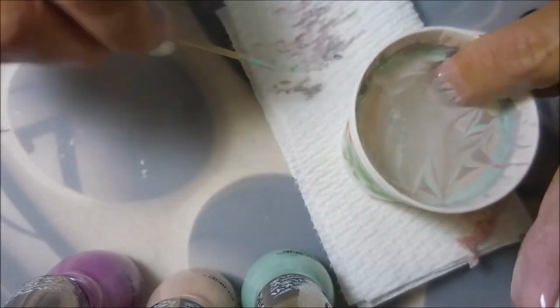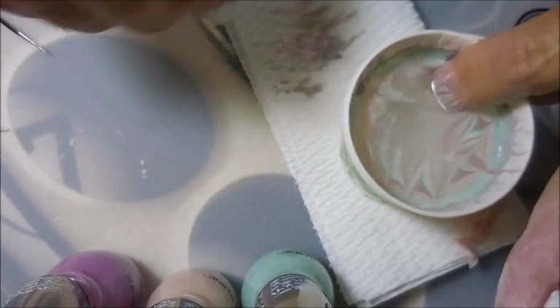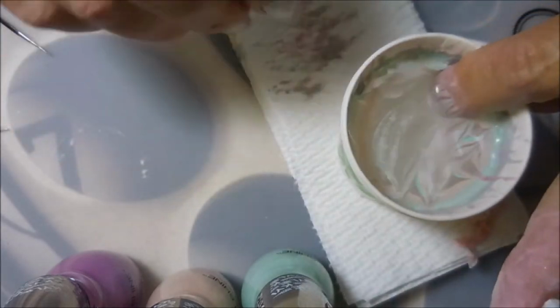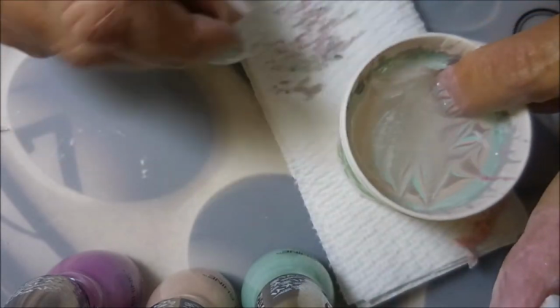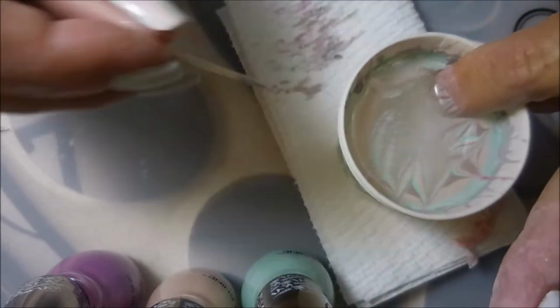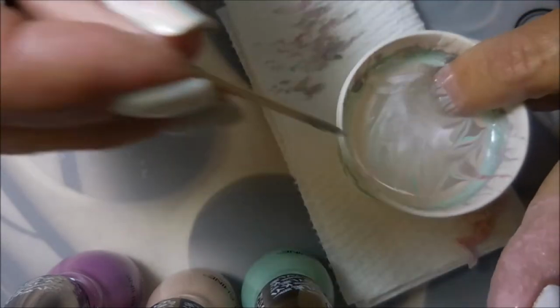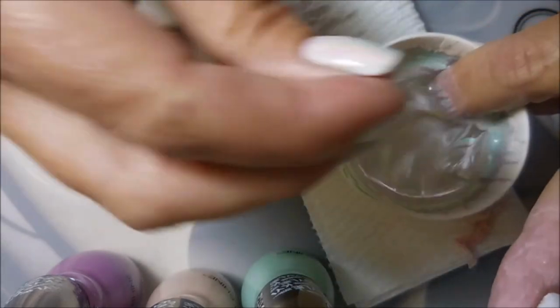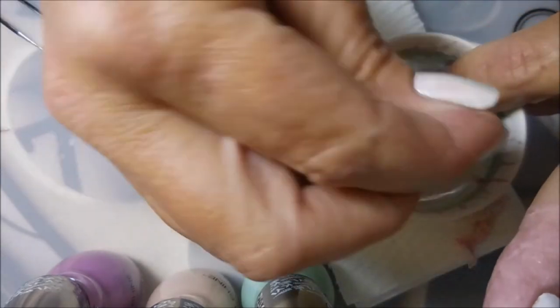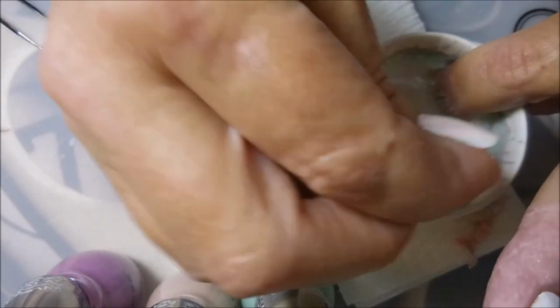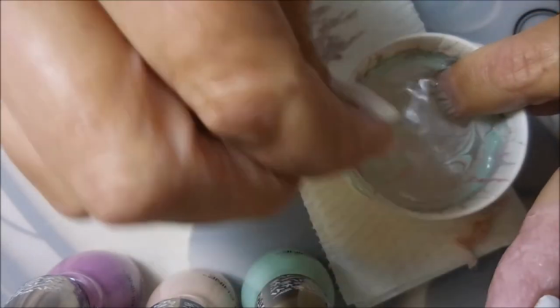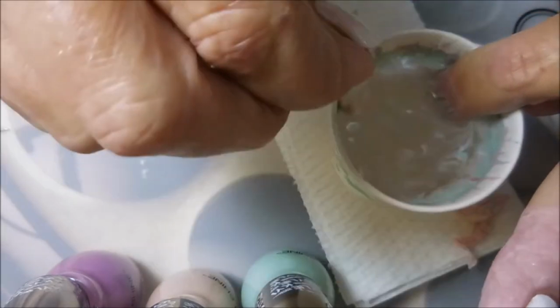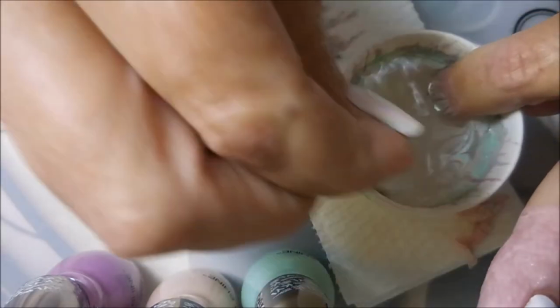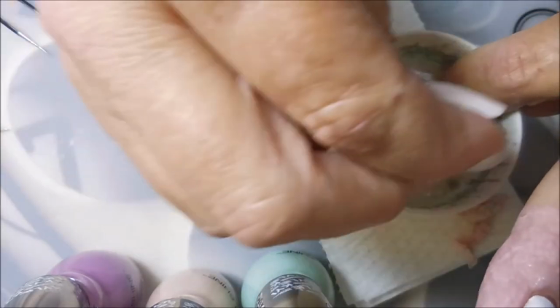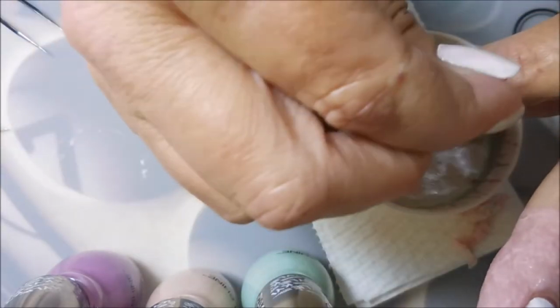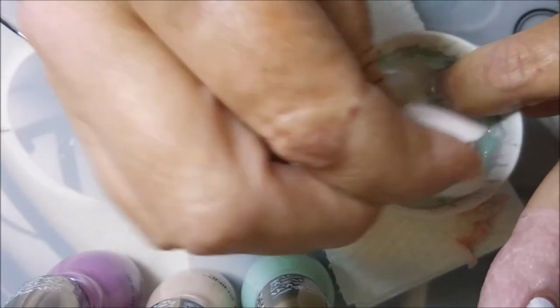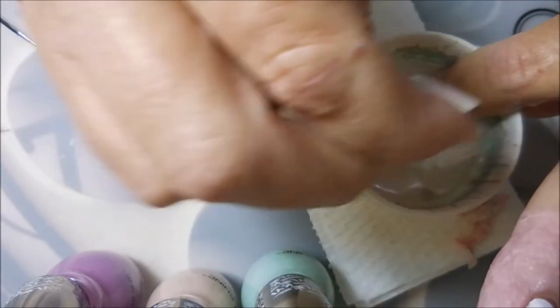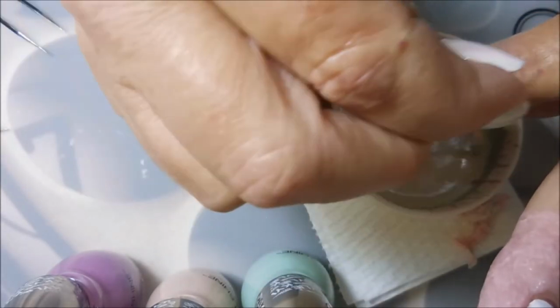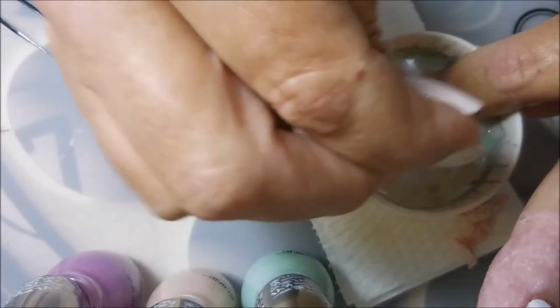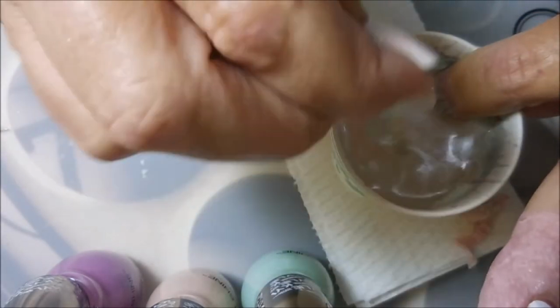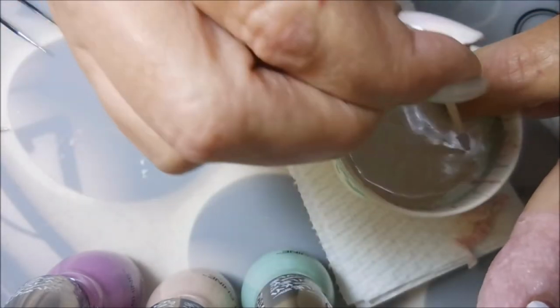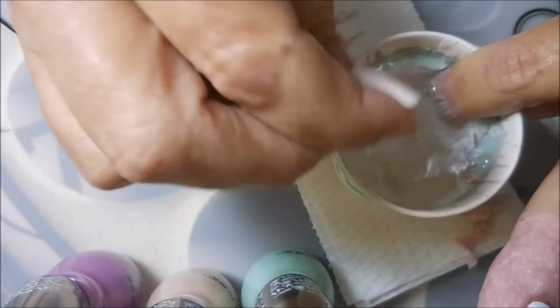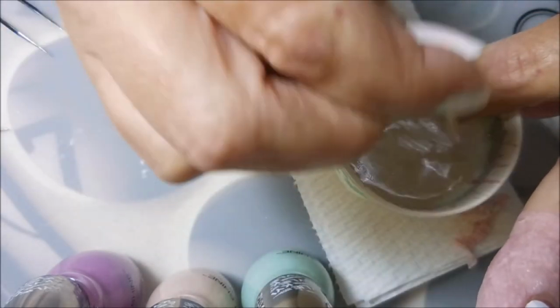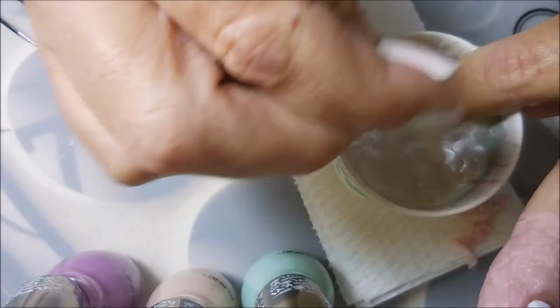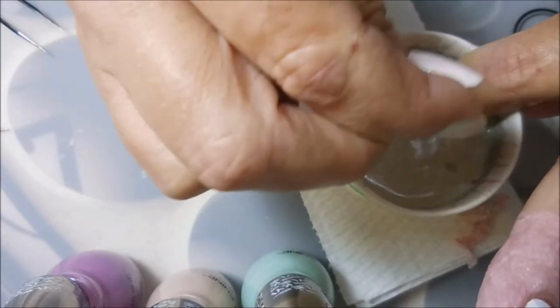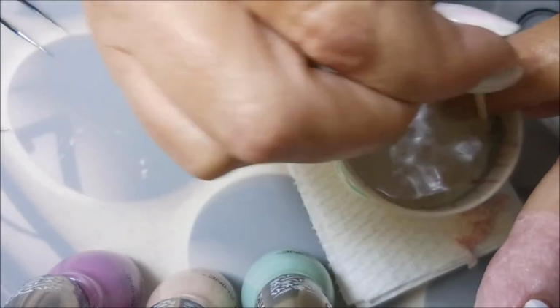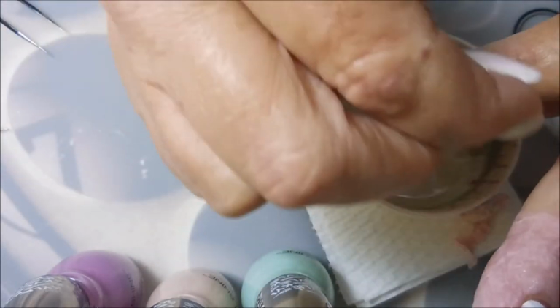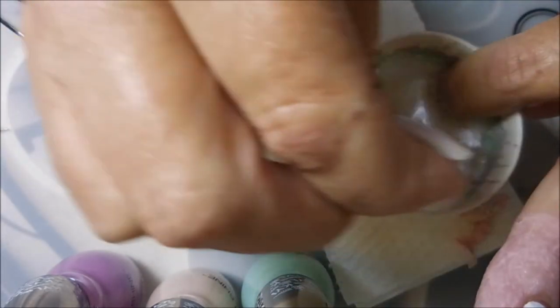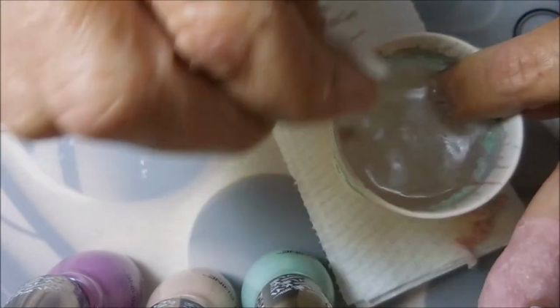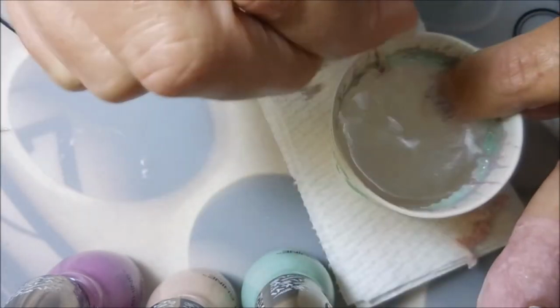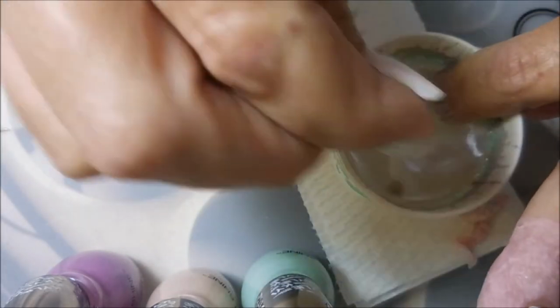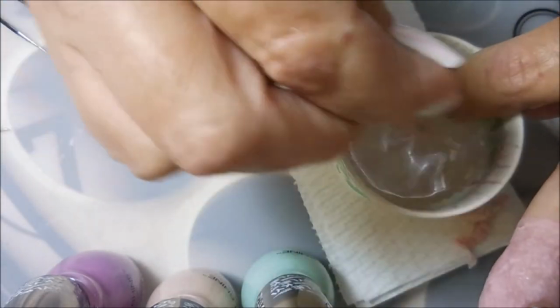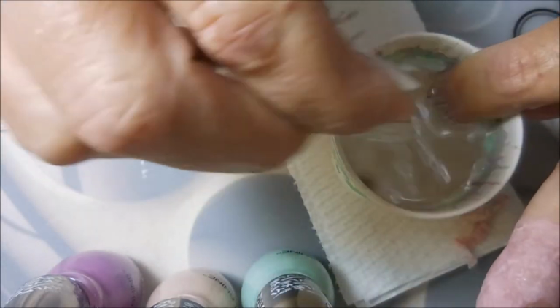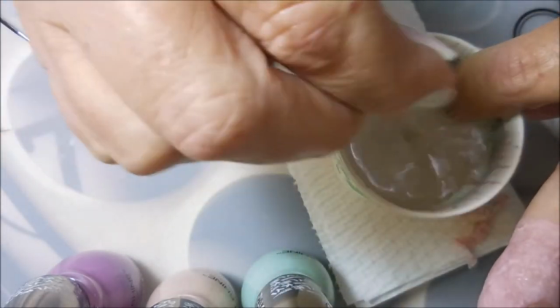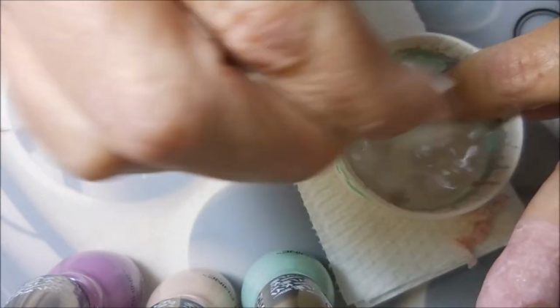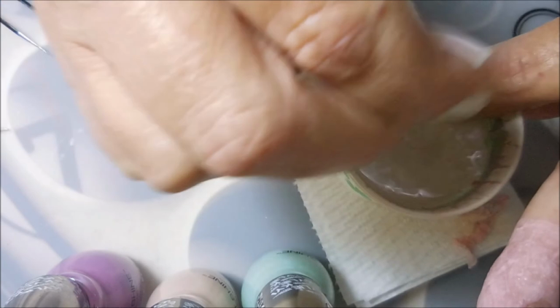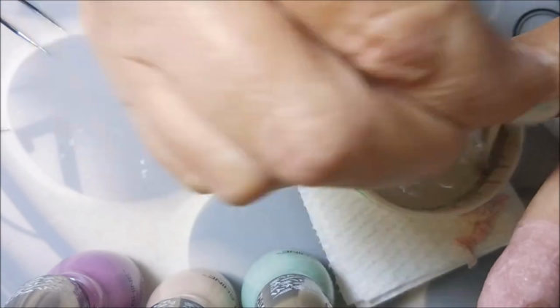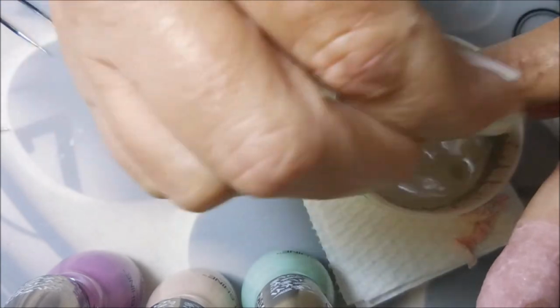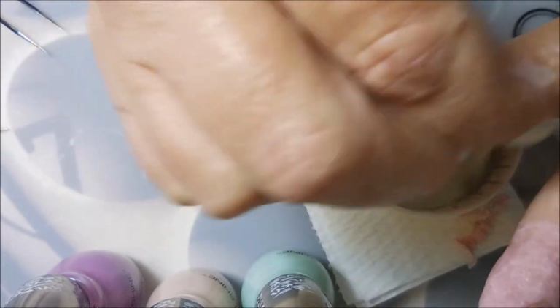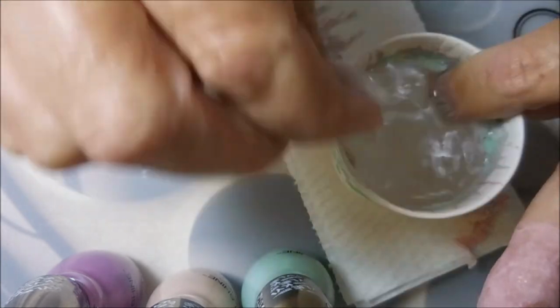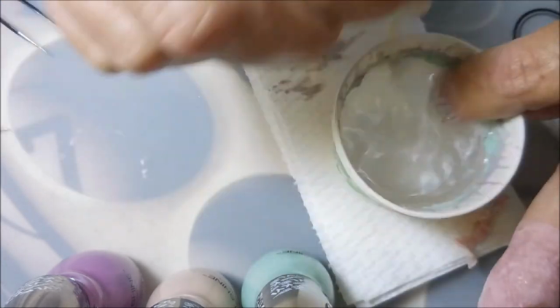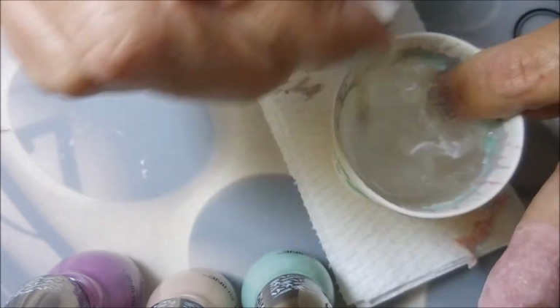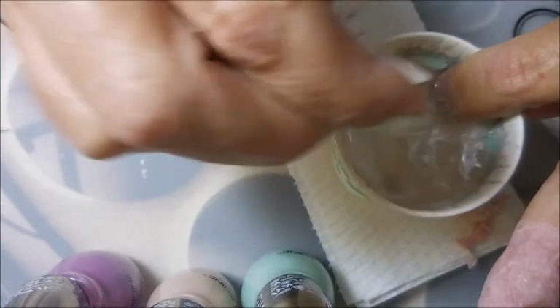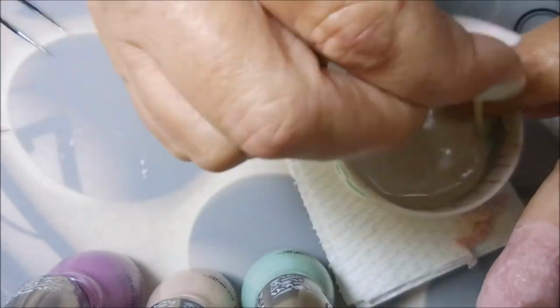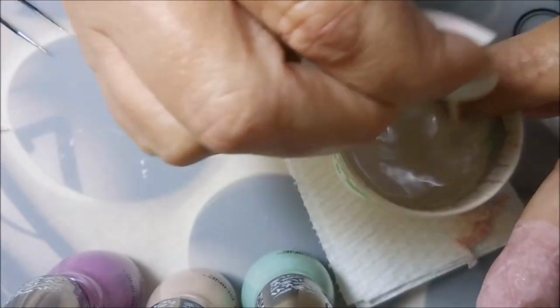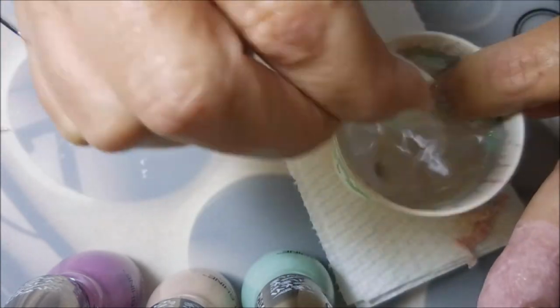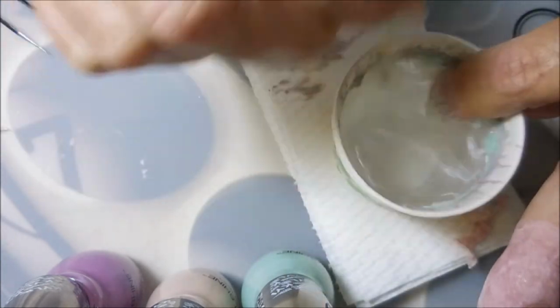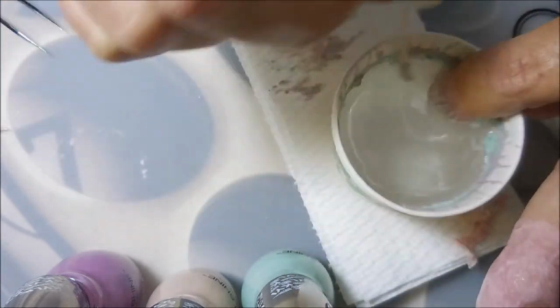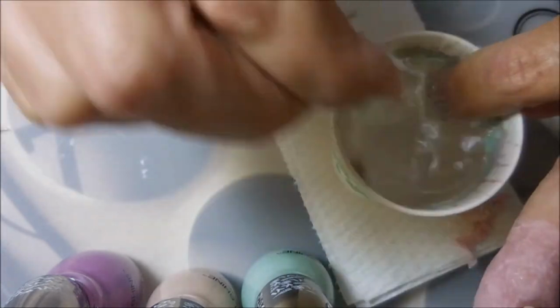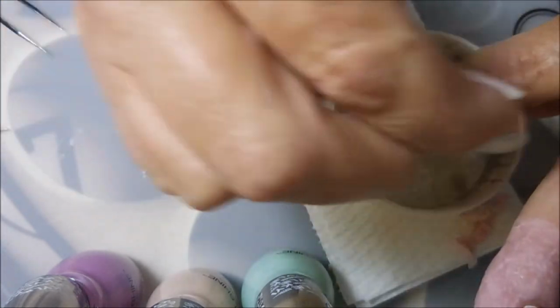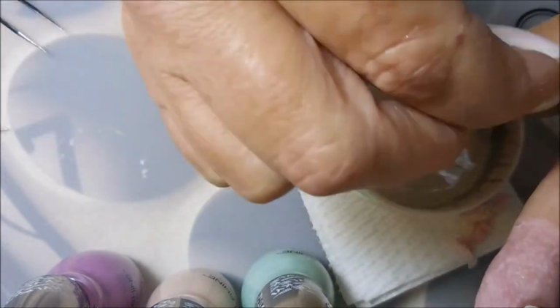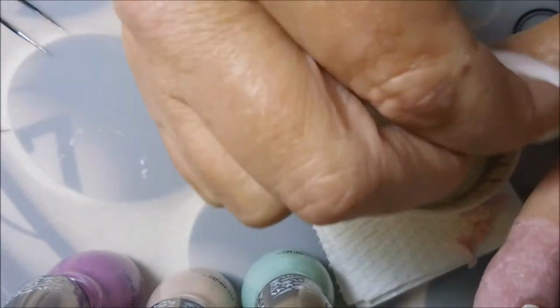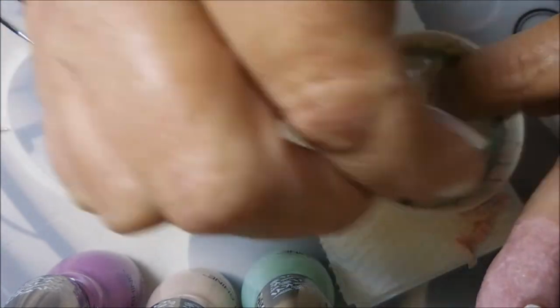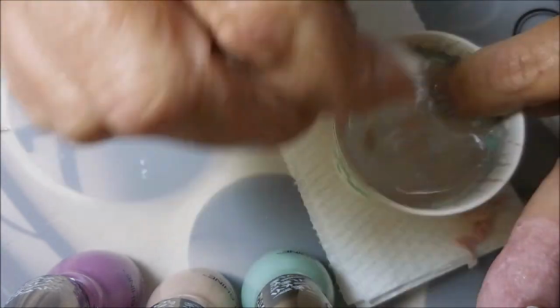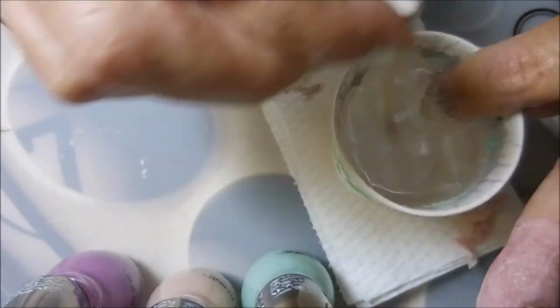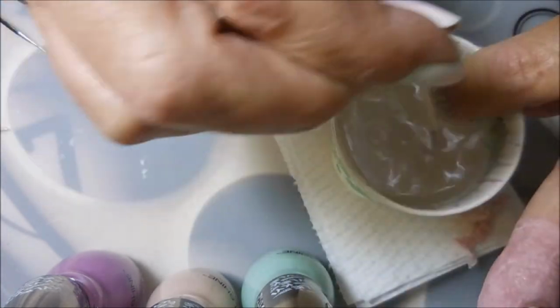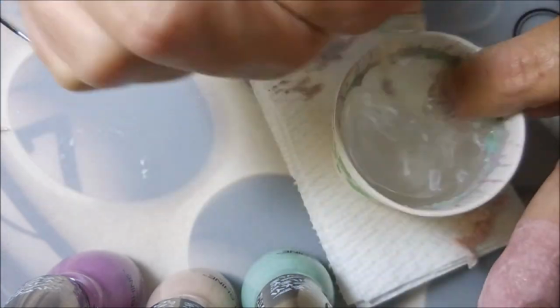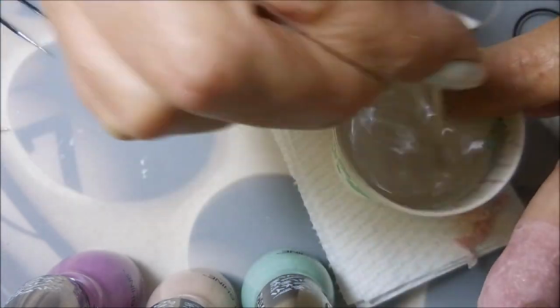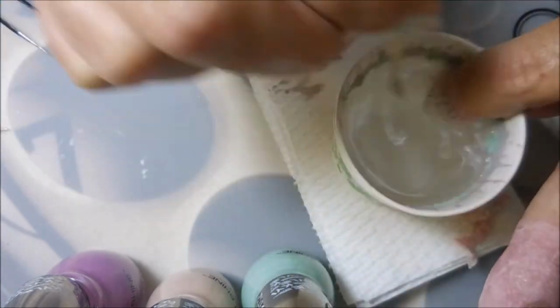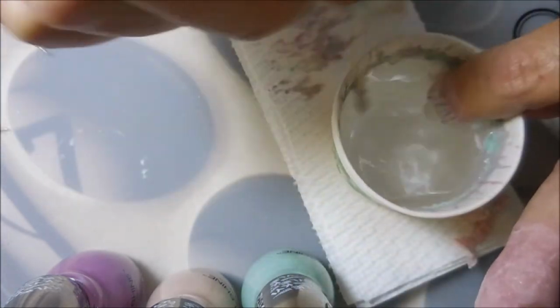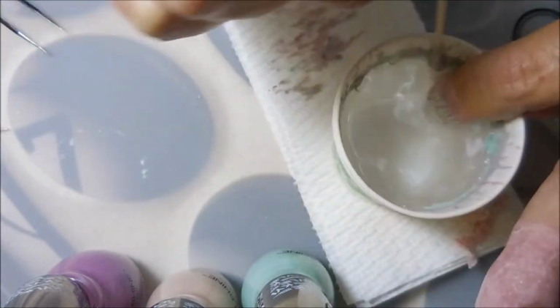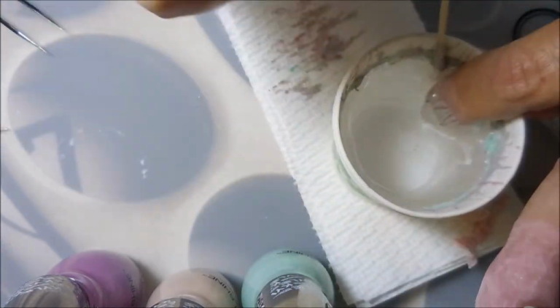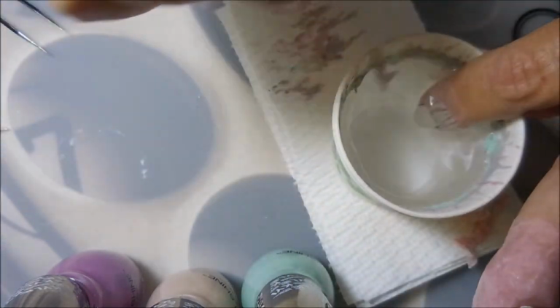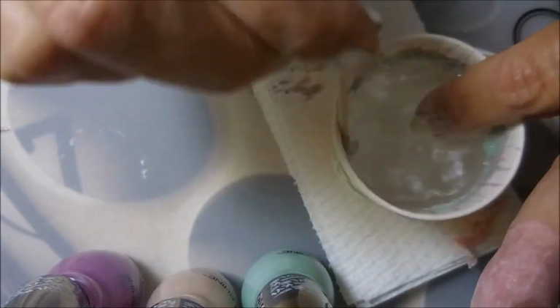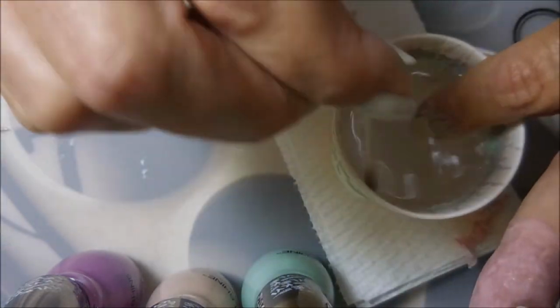Now I'm cleaning off my little toothpick in between each one. I don't always remember to do it but I try to — that way I don't end up with any globs in my design. I'm going to dip down in and I'm going to use my toothpick to get that excess polish off of the top of the water.